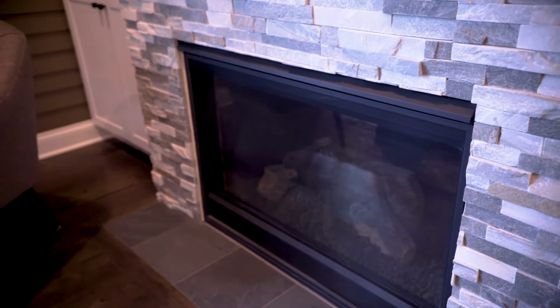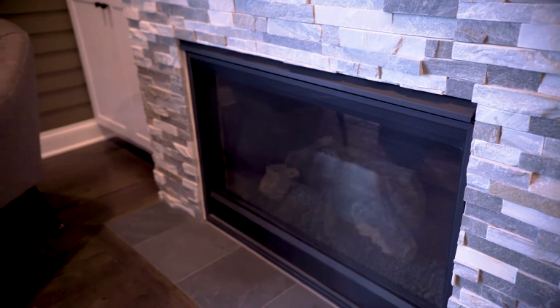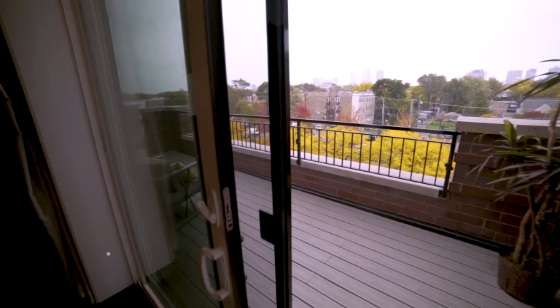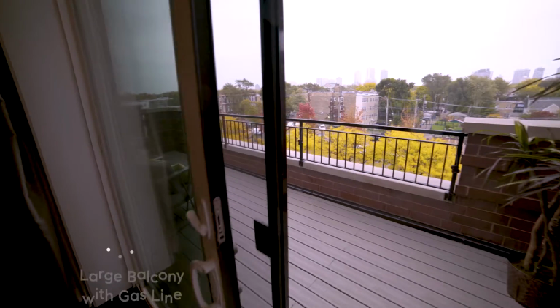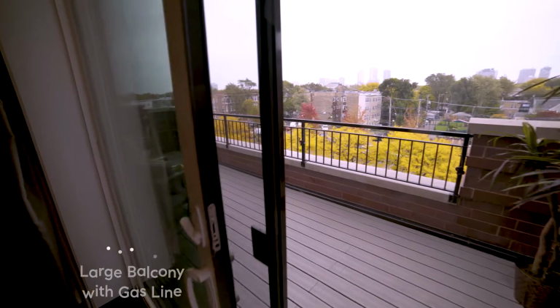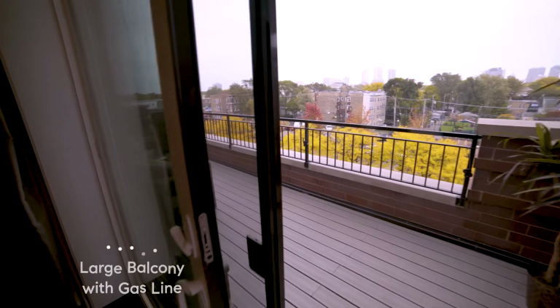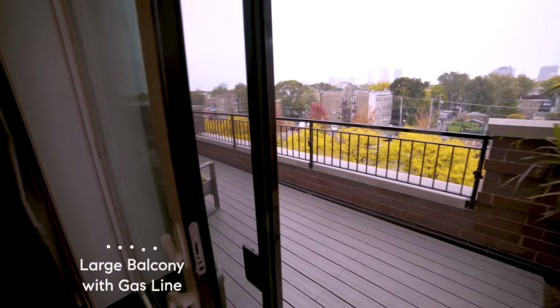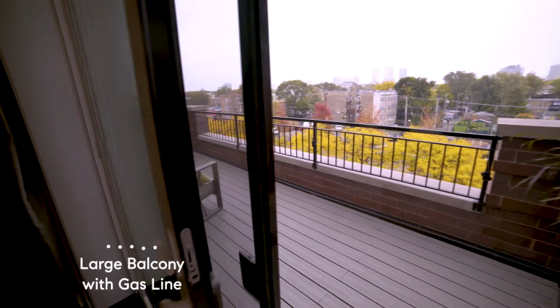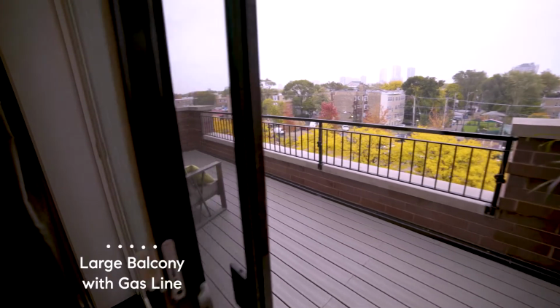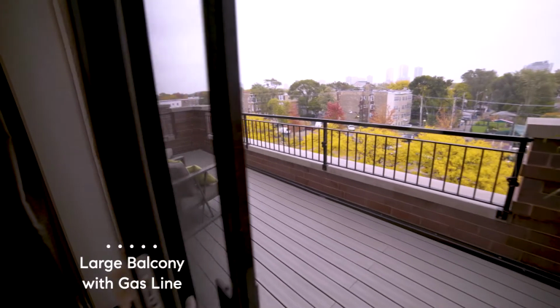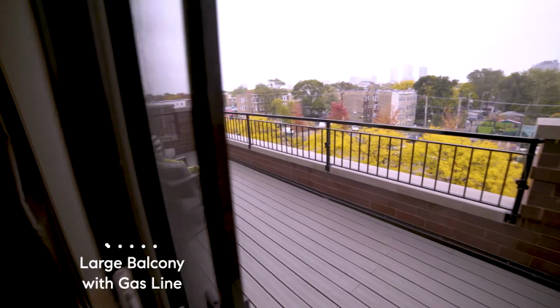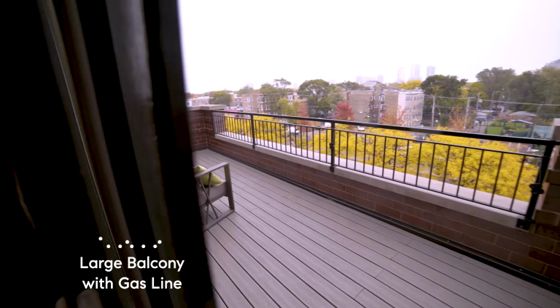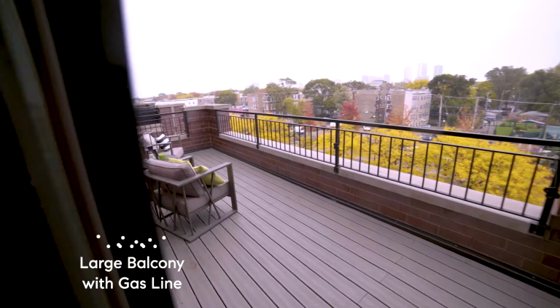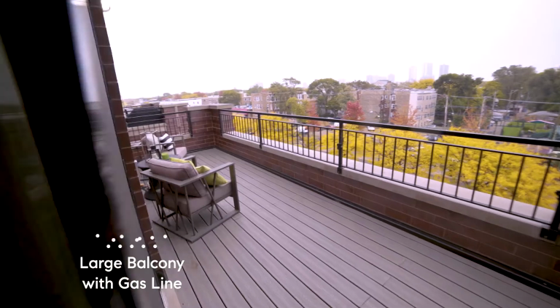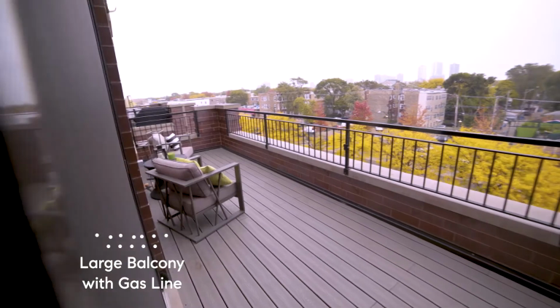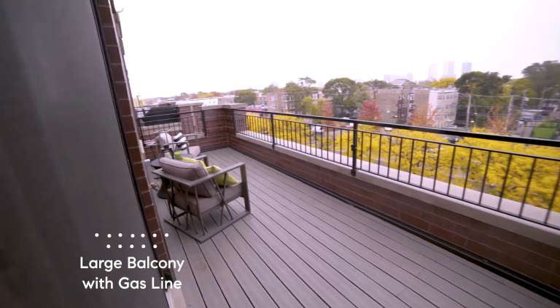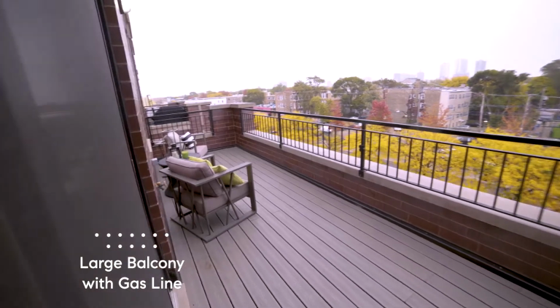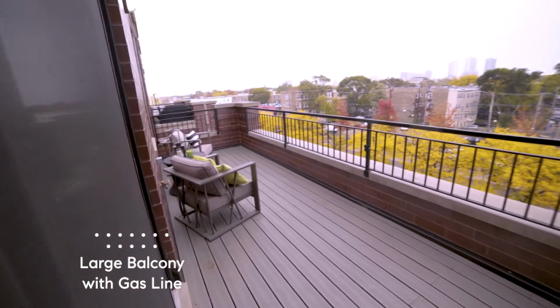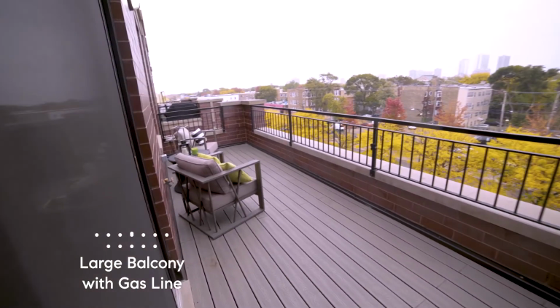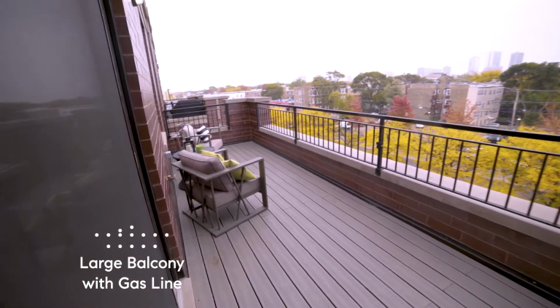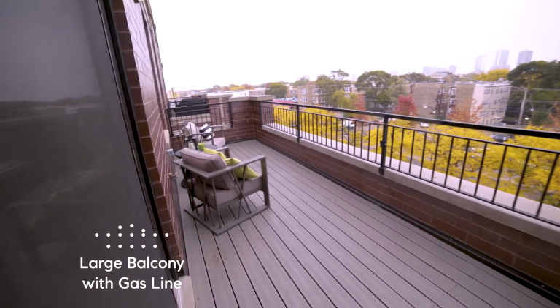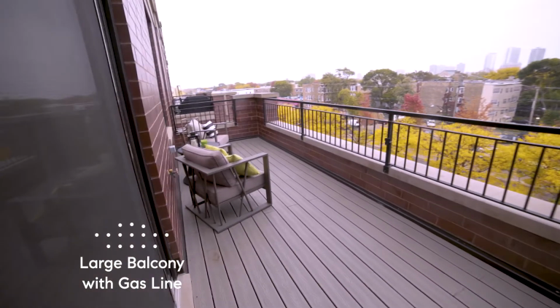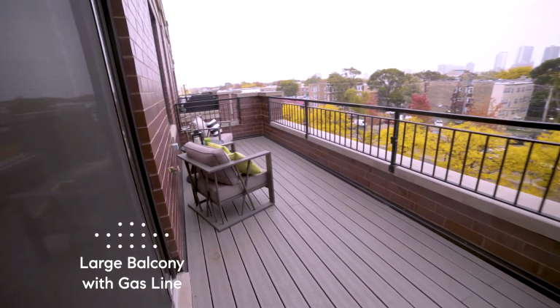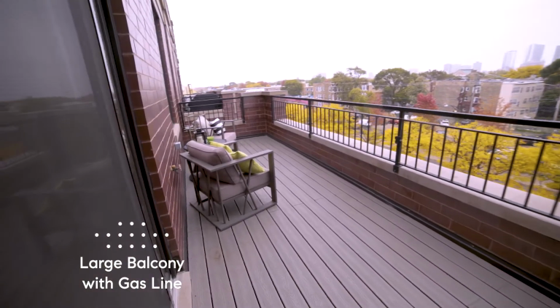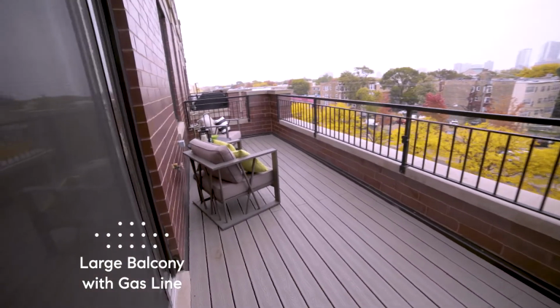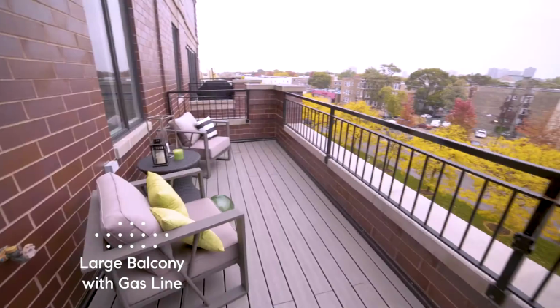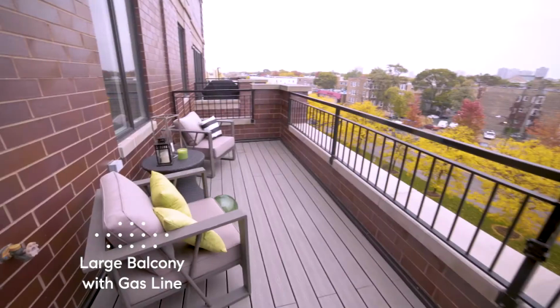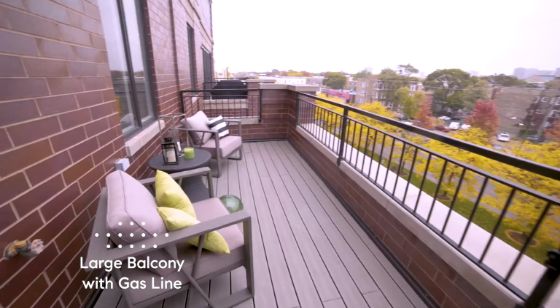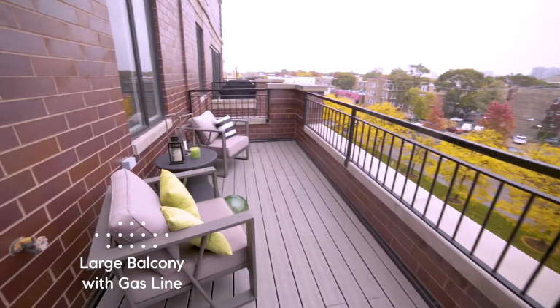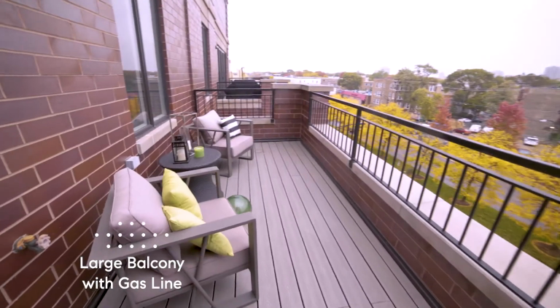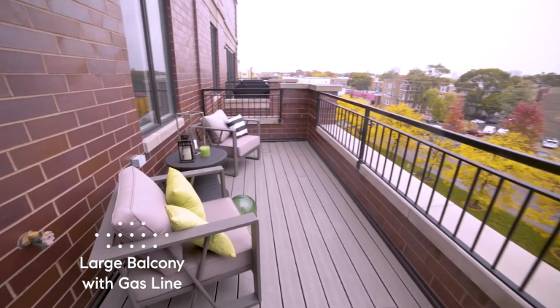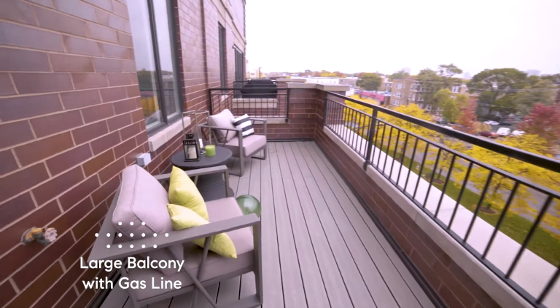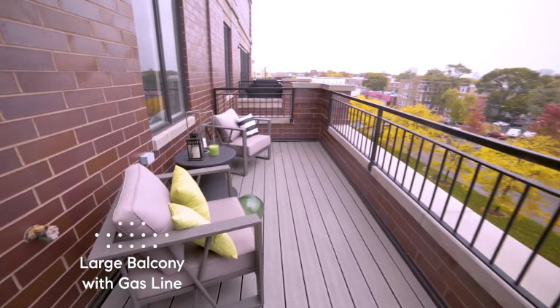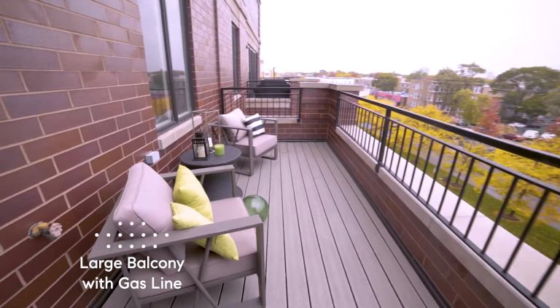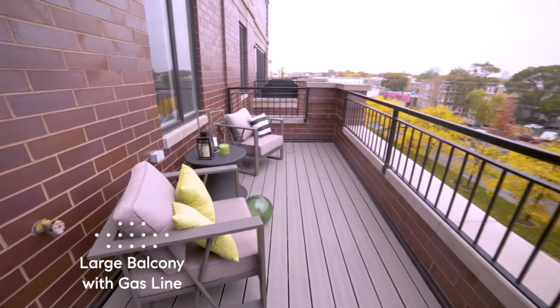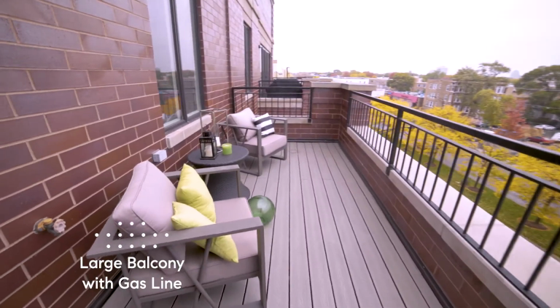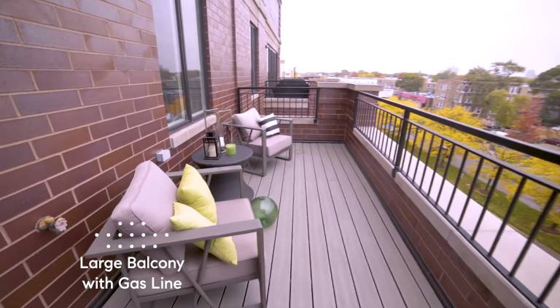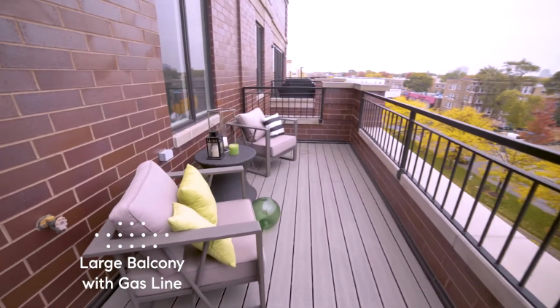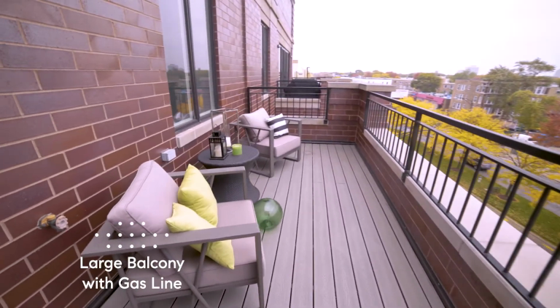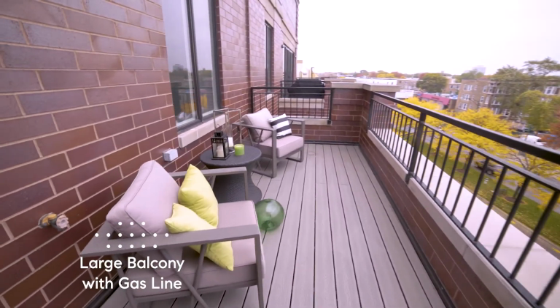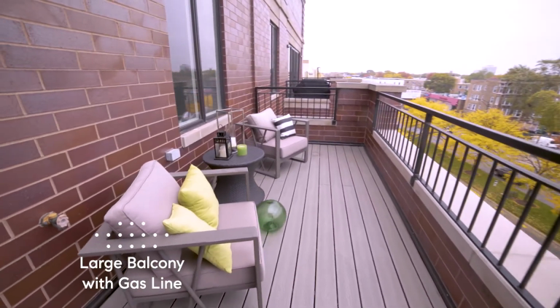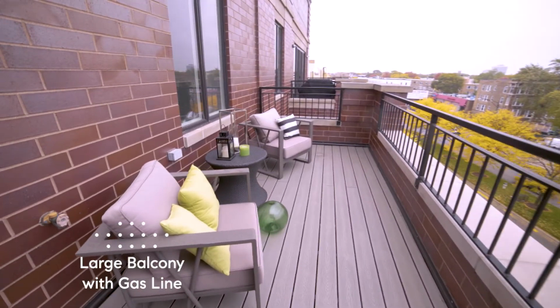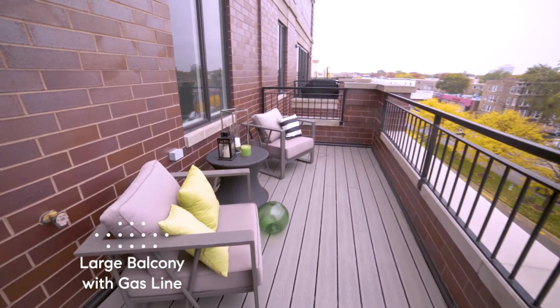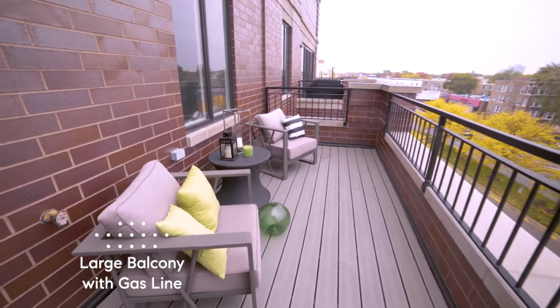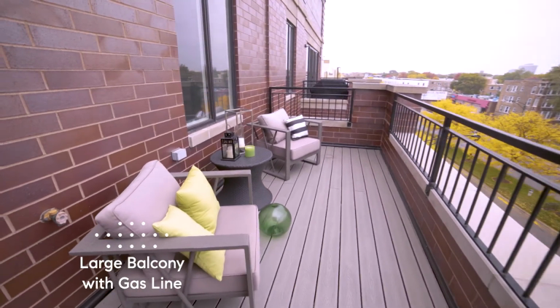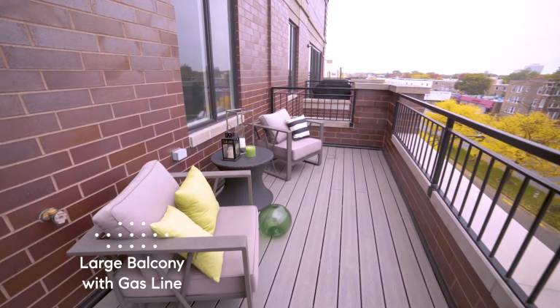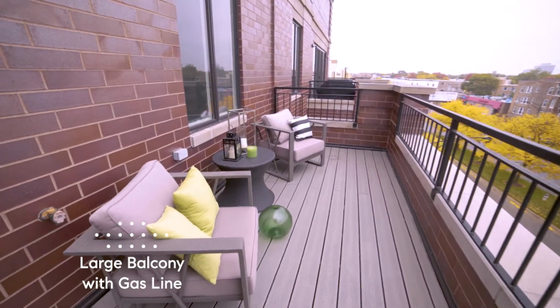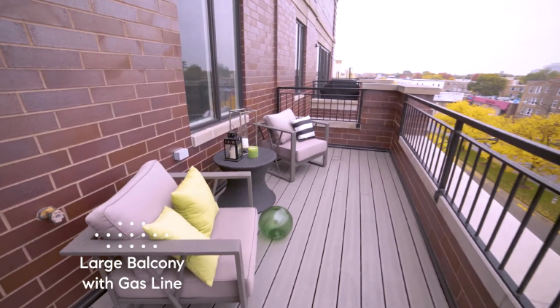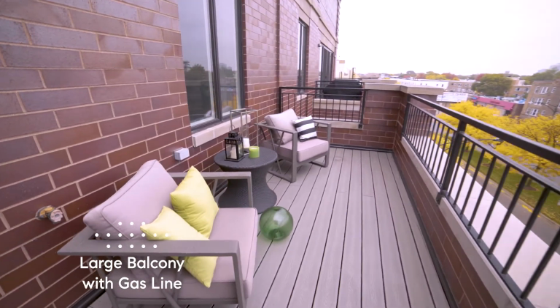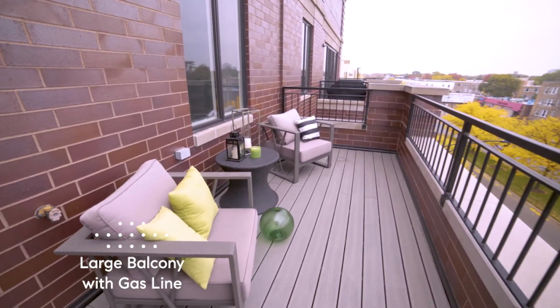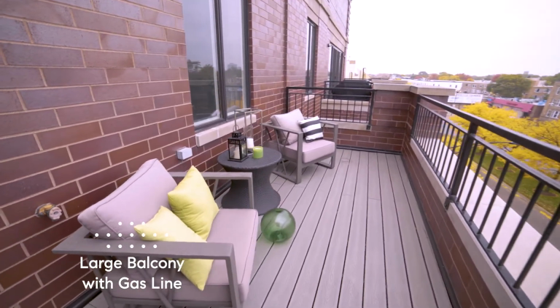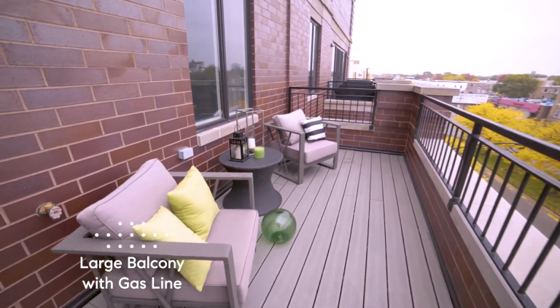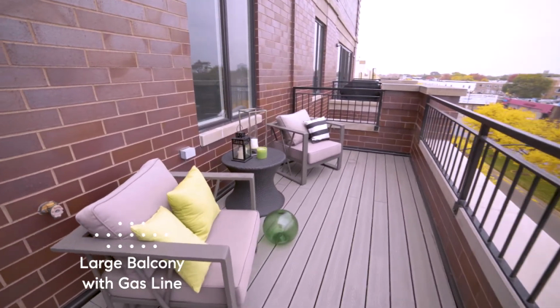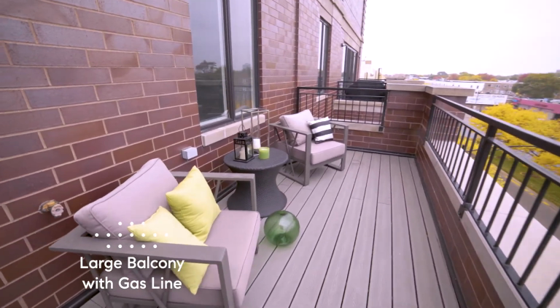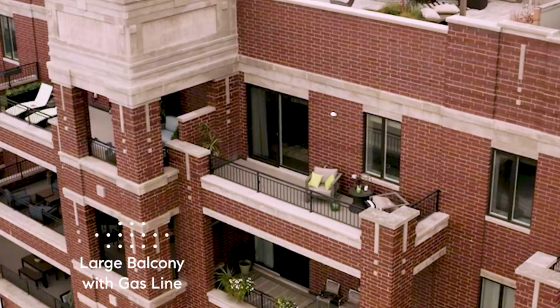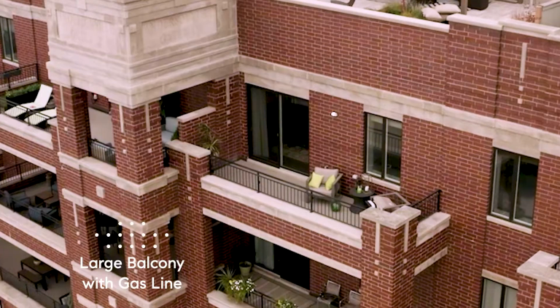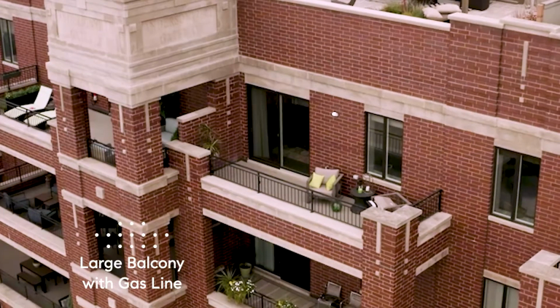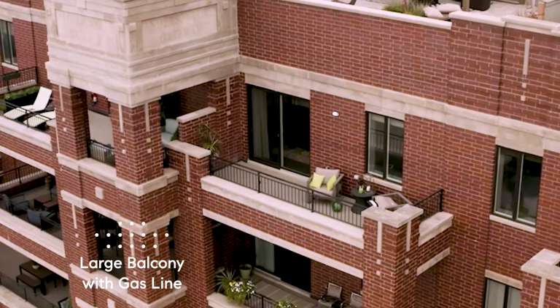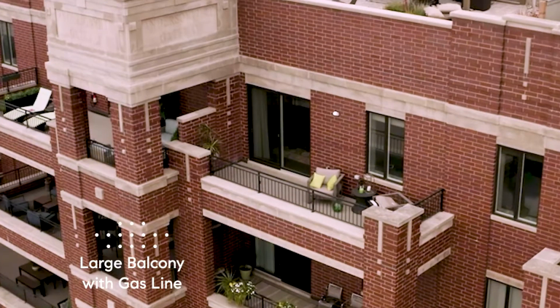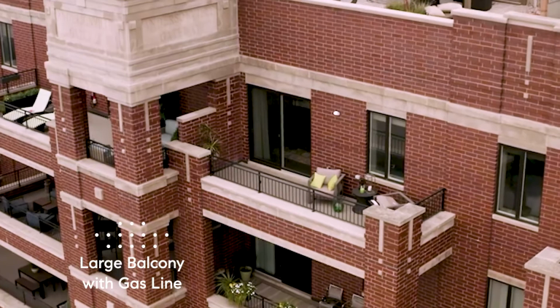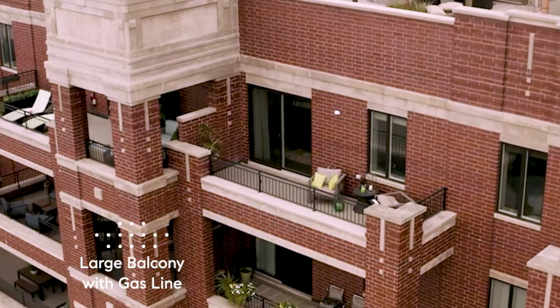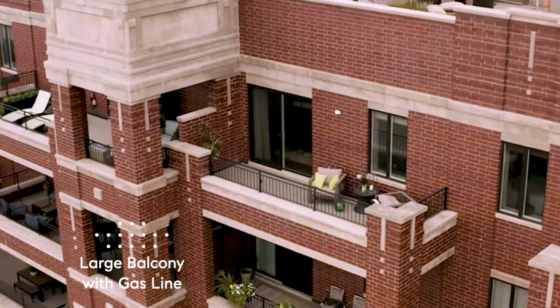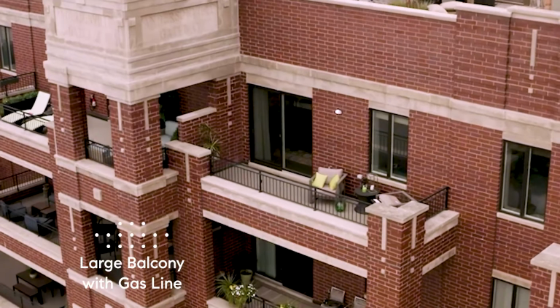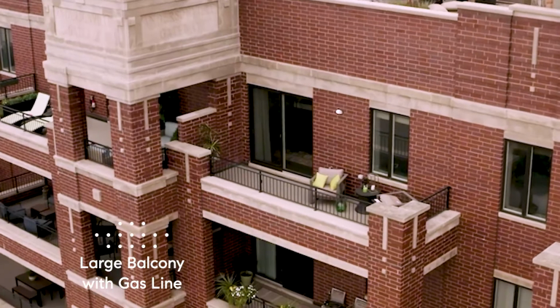Off of the living room, there's a large balcony with a gas line so you can hook your grill up right outside your entertaining space.